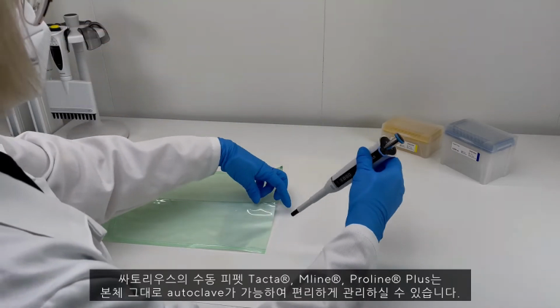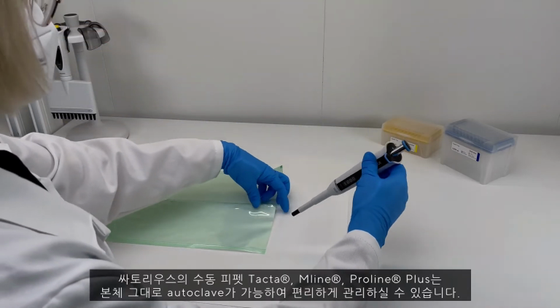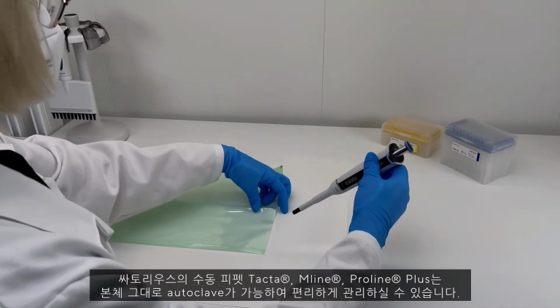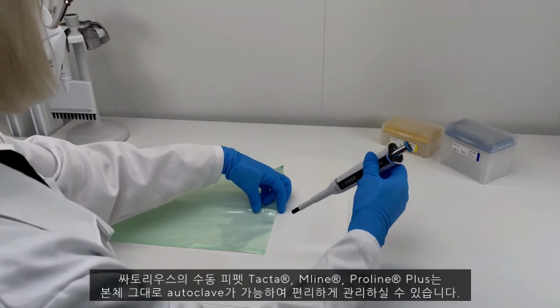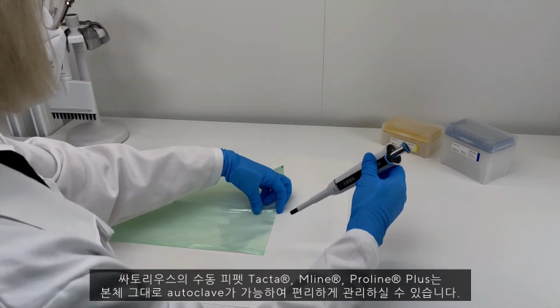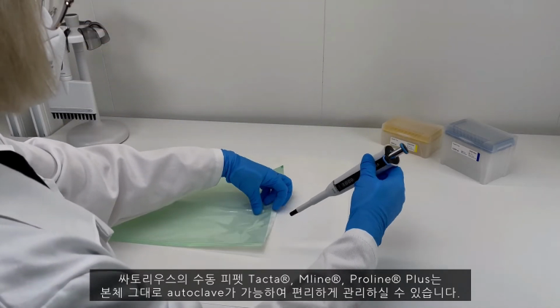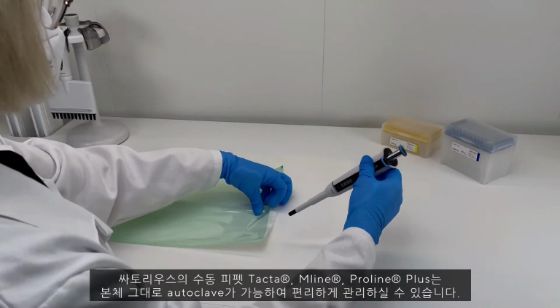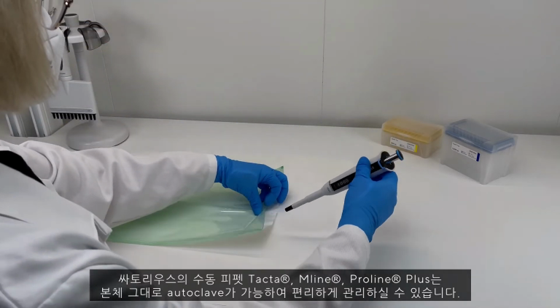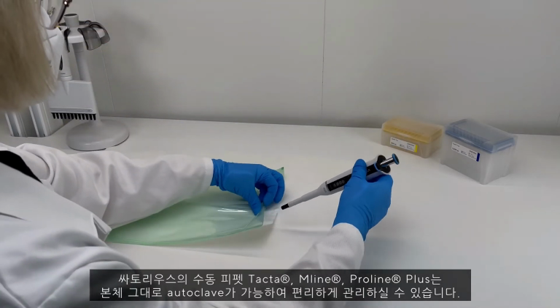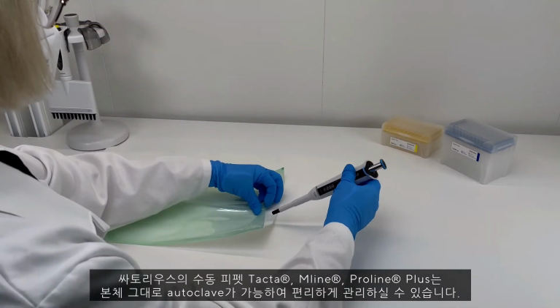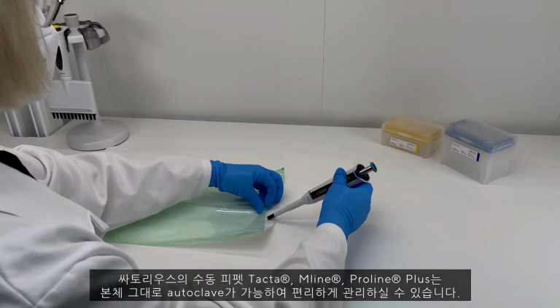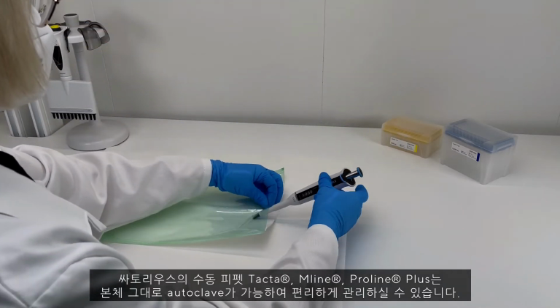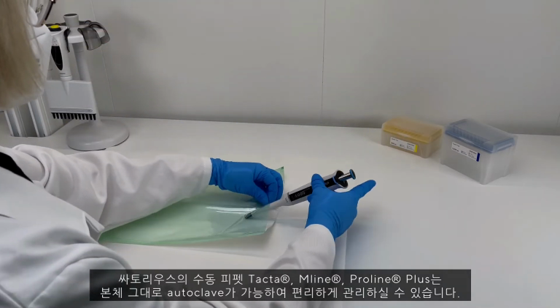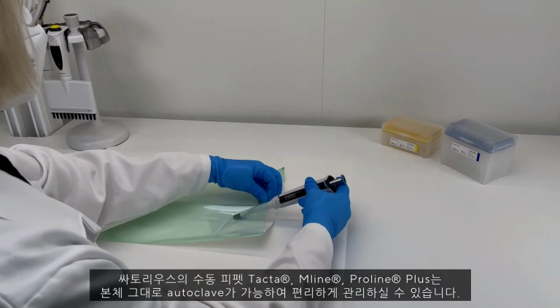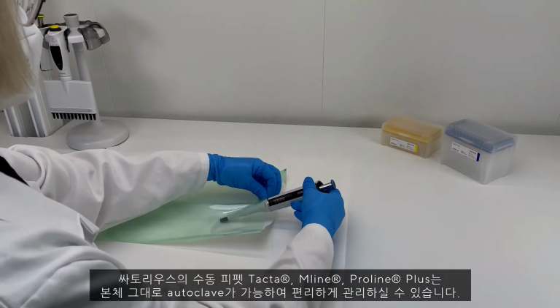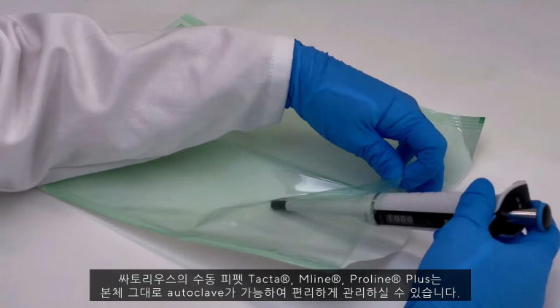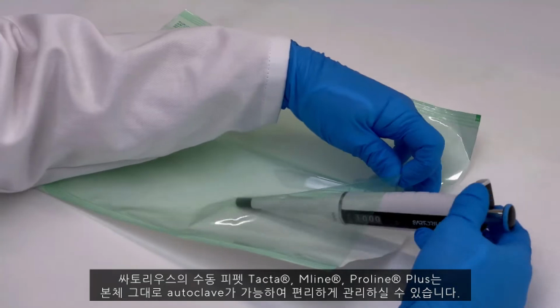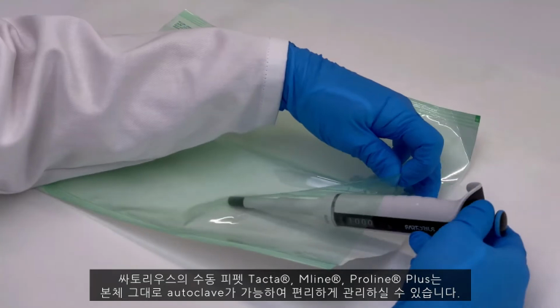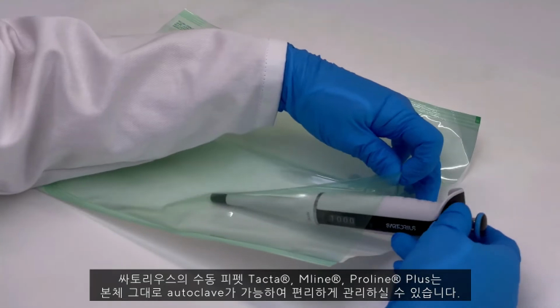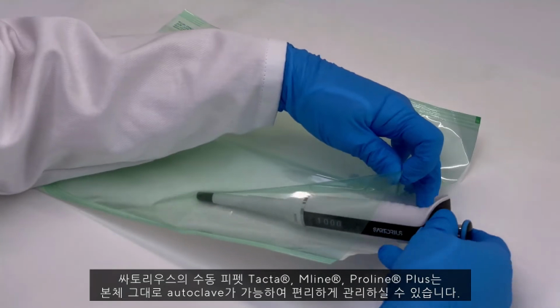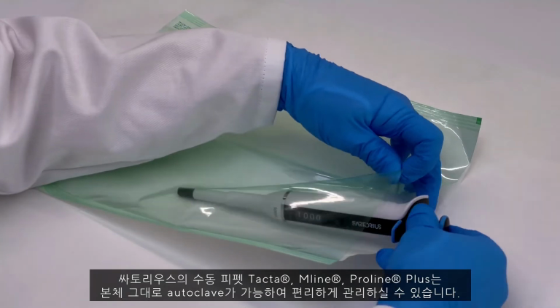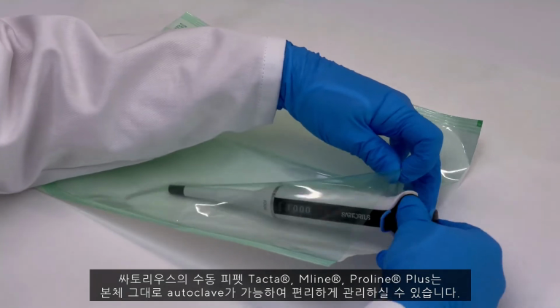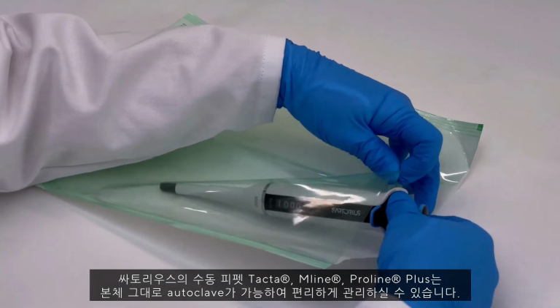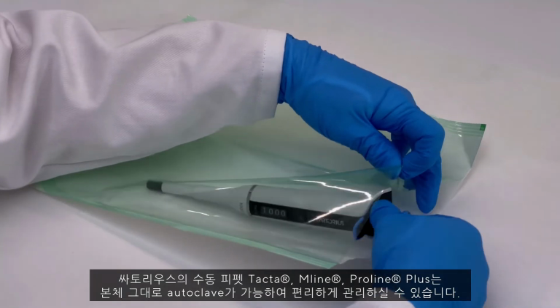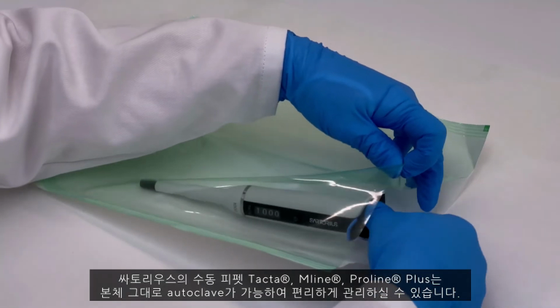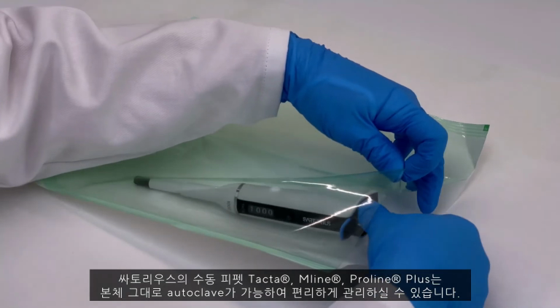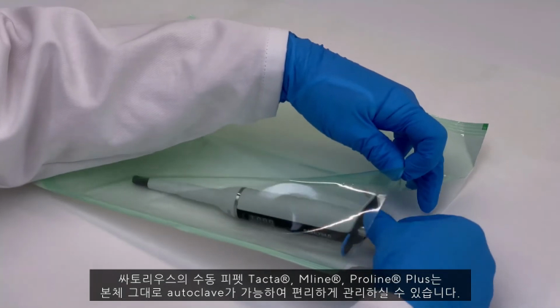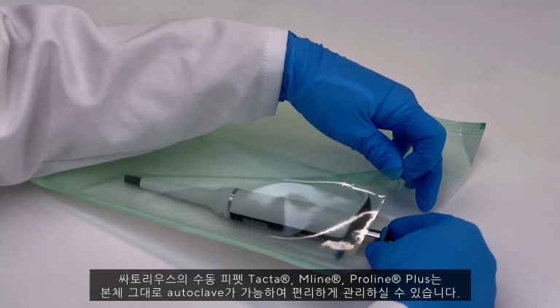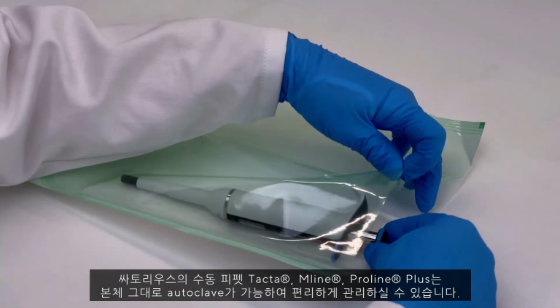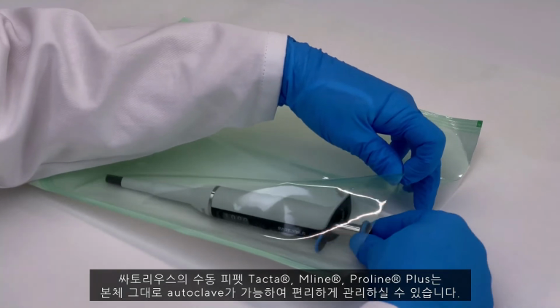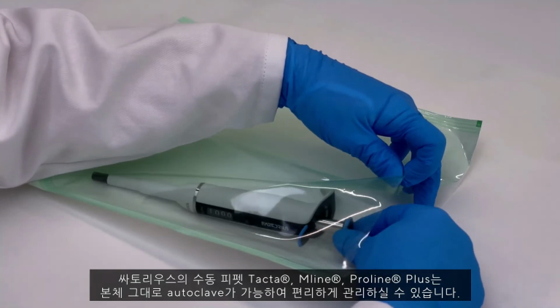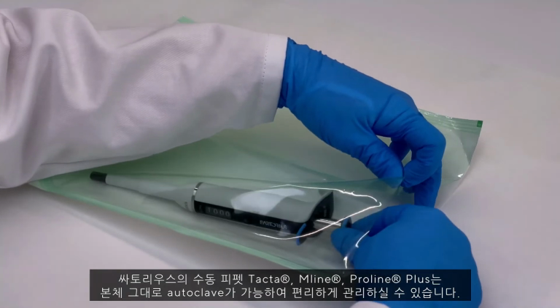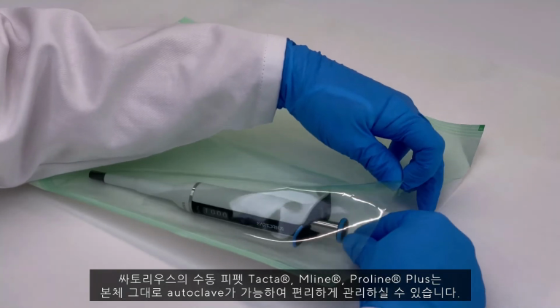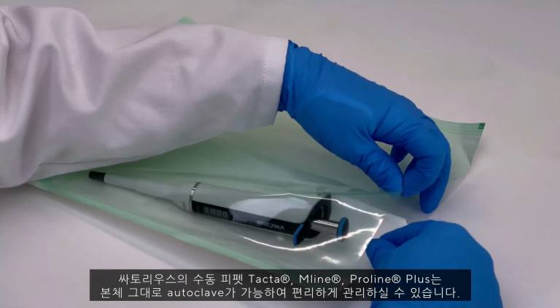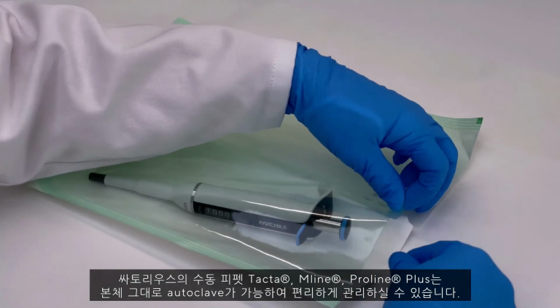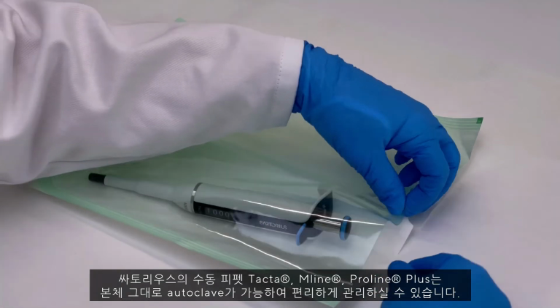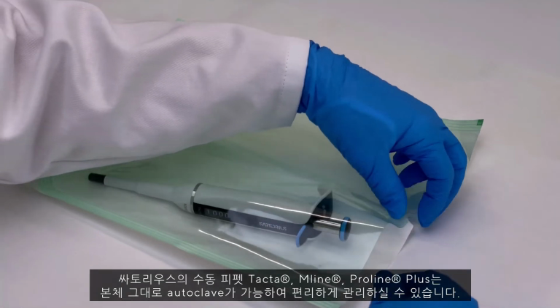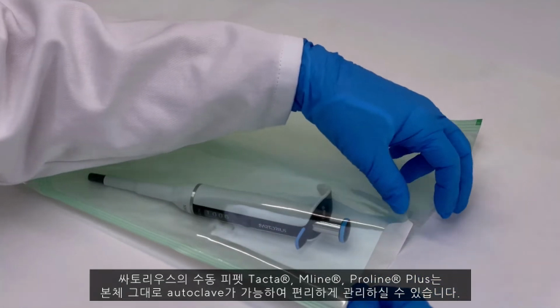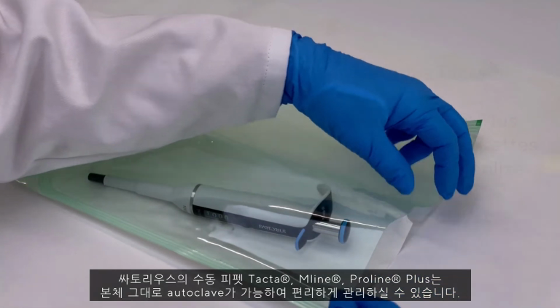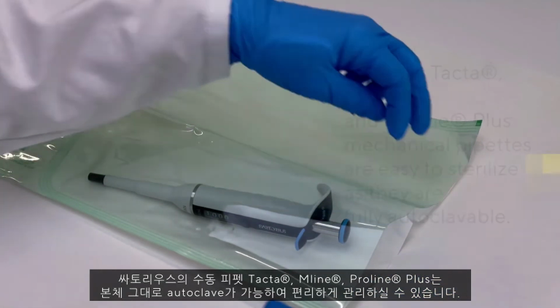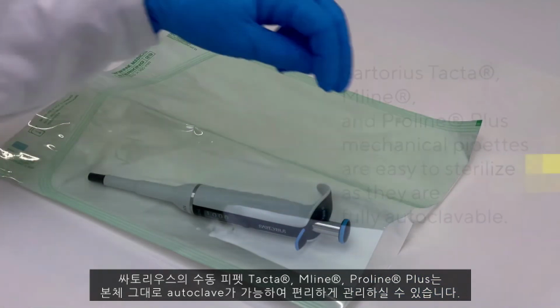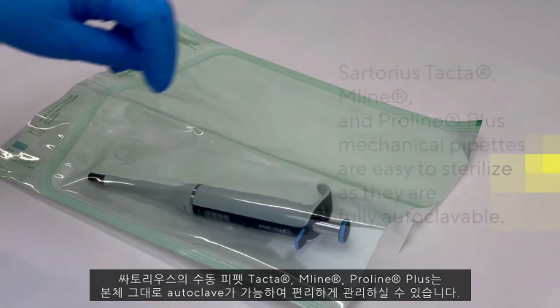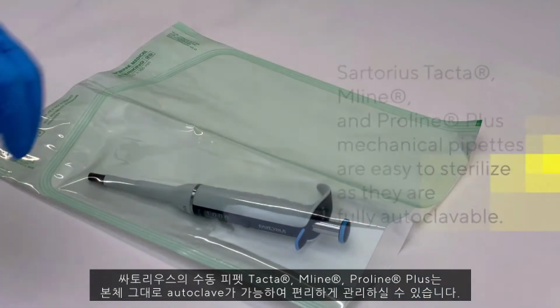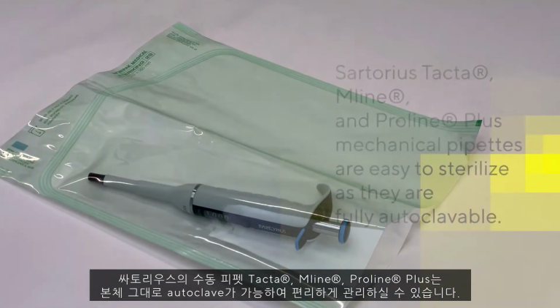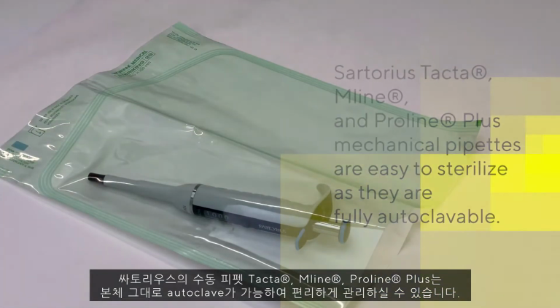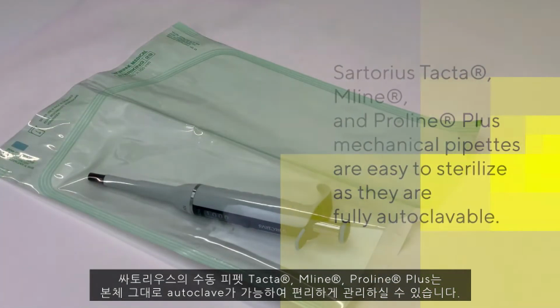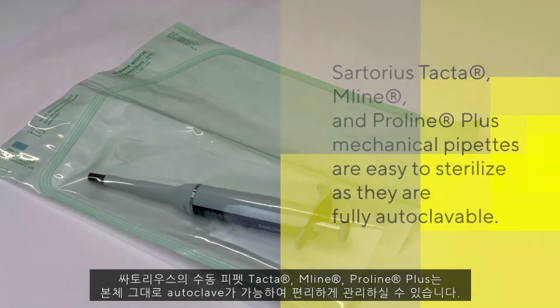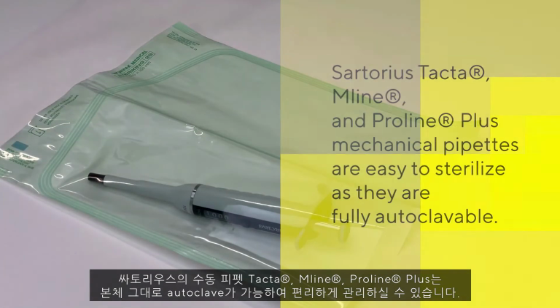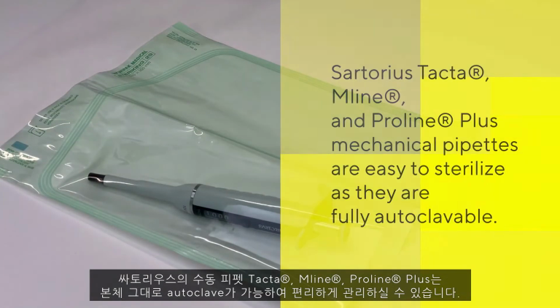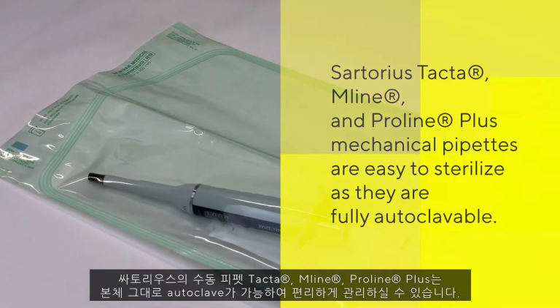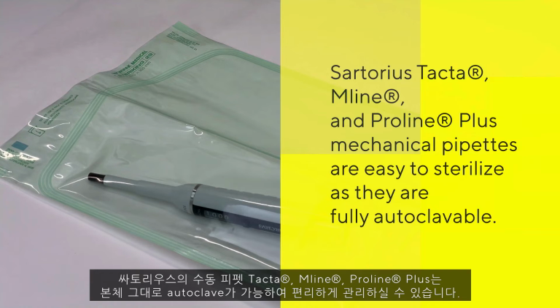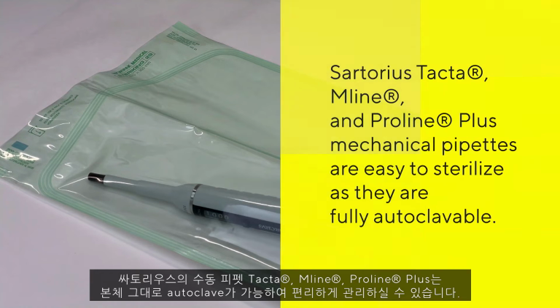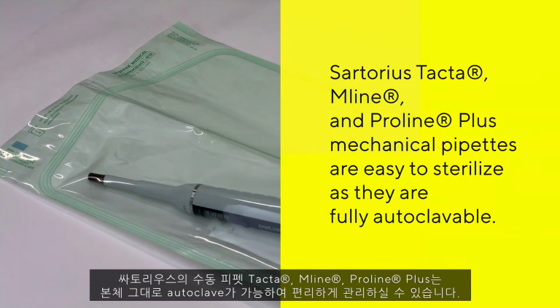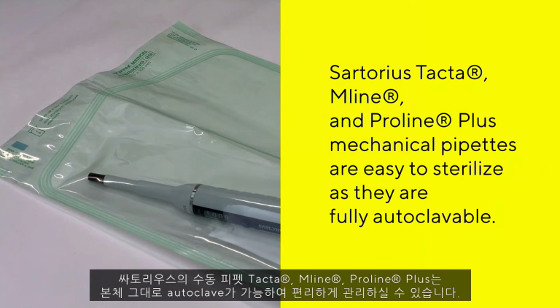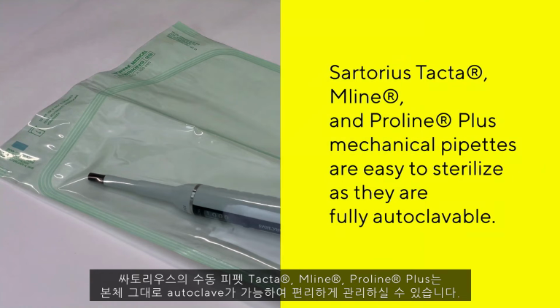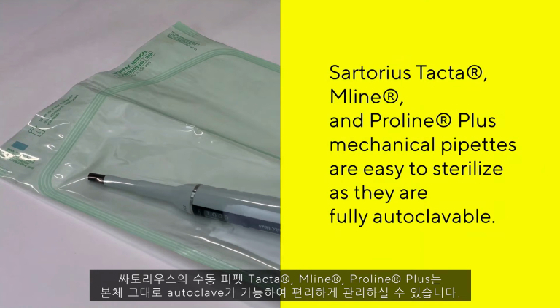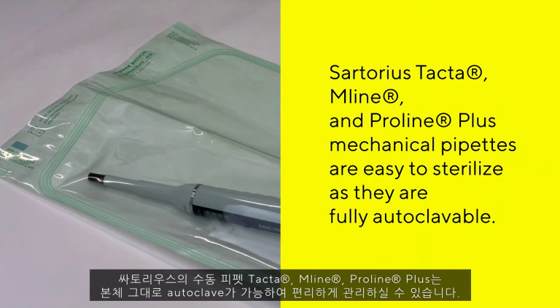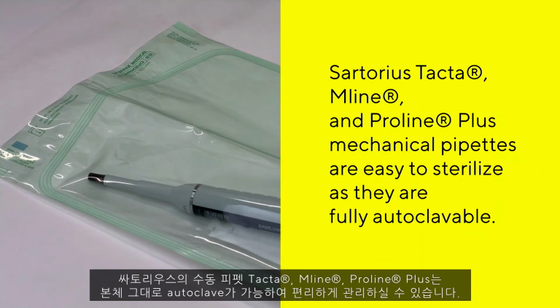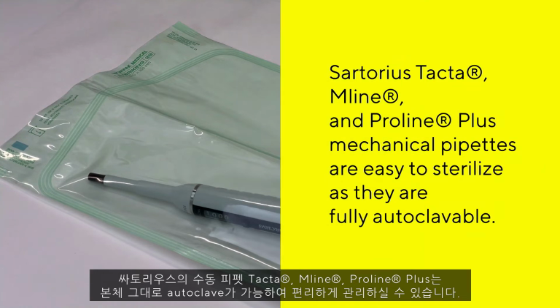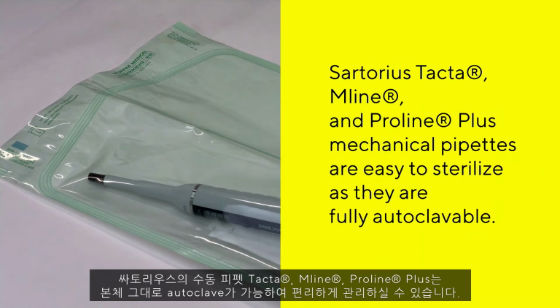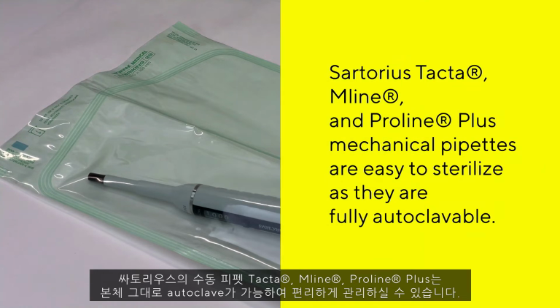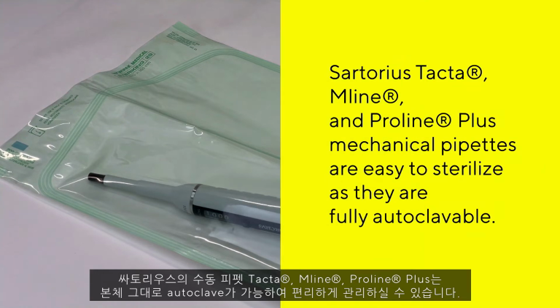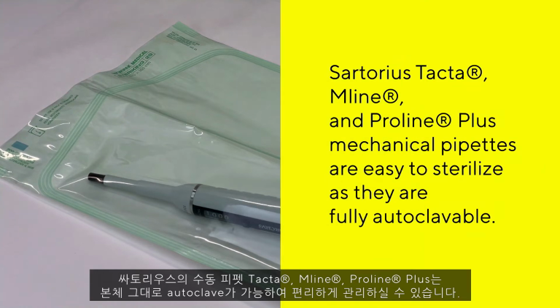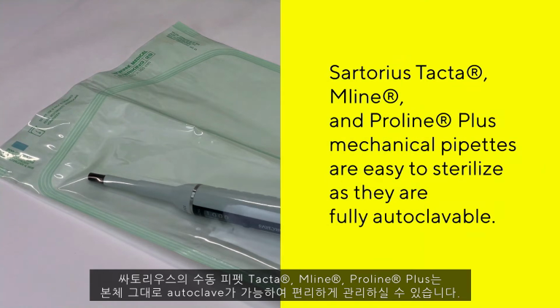Sartorius Tacta, M-Line, and Pro-Line Plus mechanical pipettes are easy to sterilize as they are fully autoclavable.